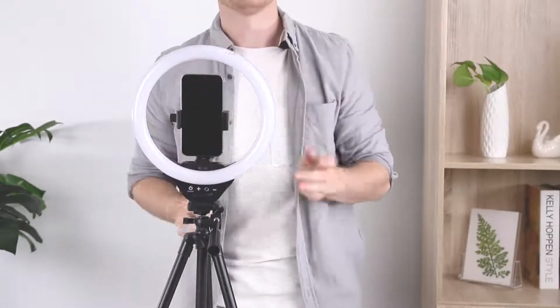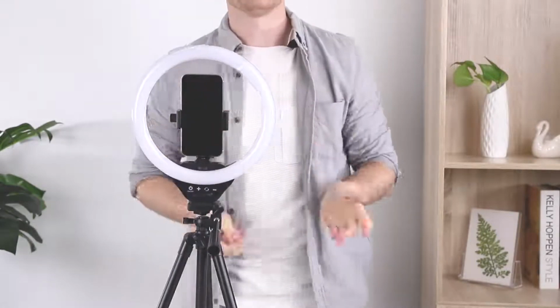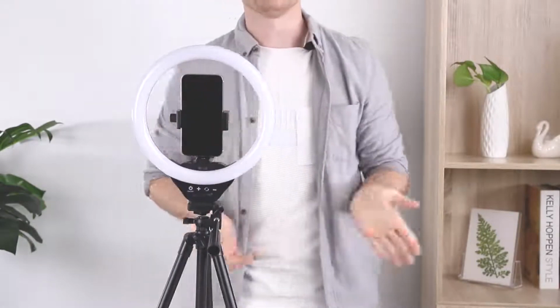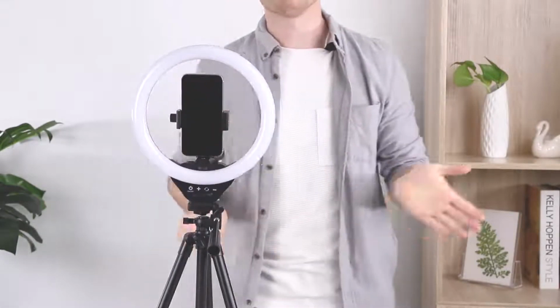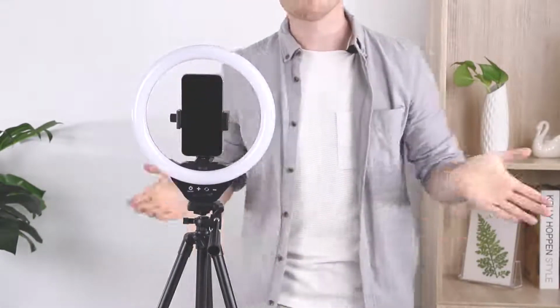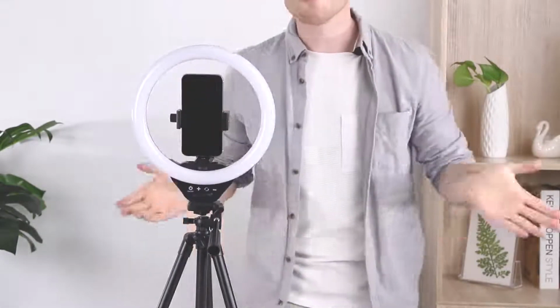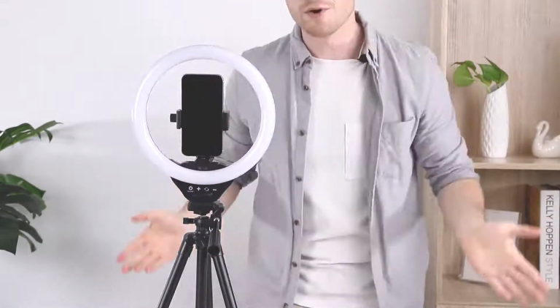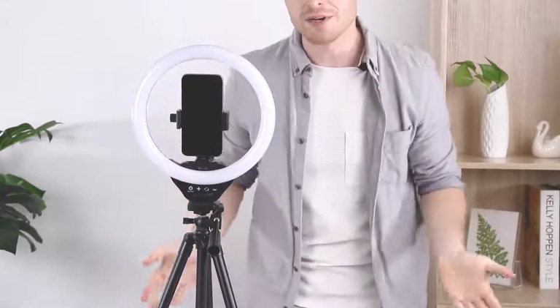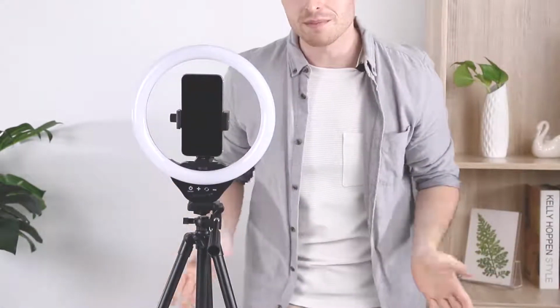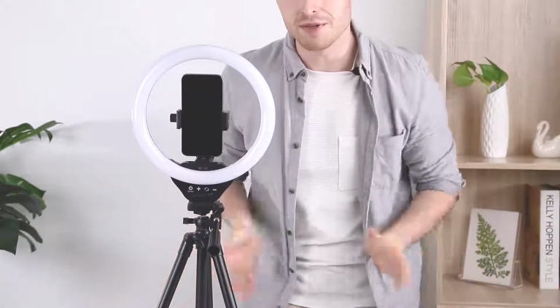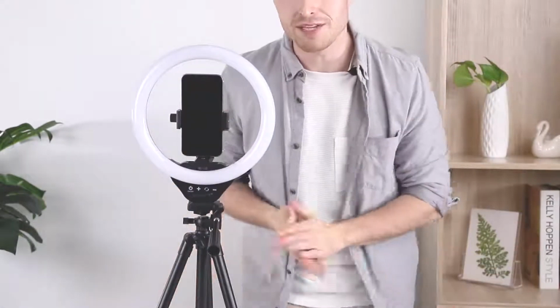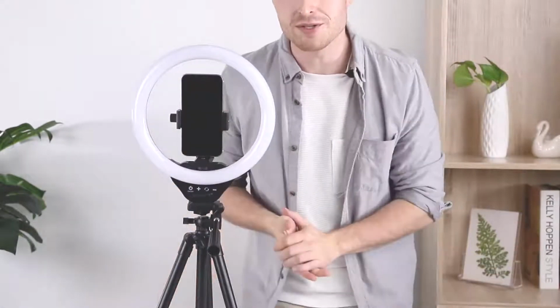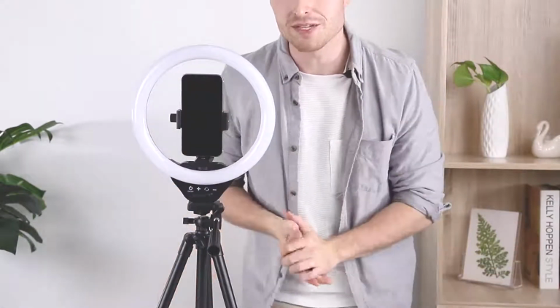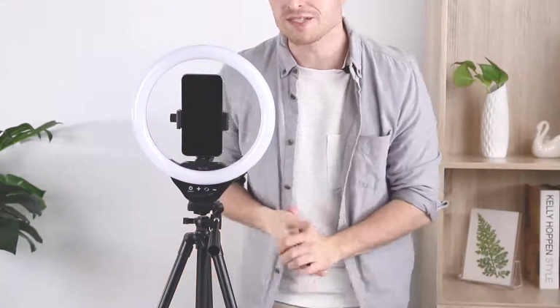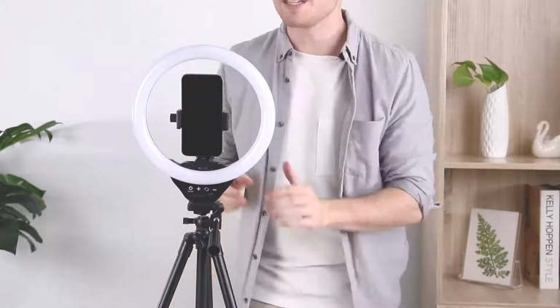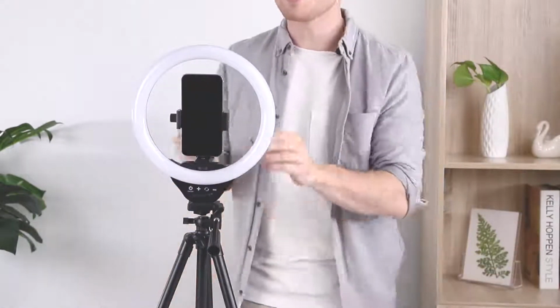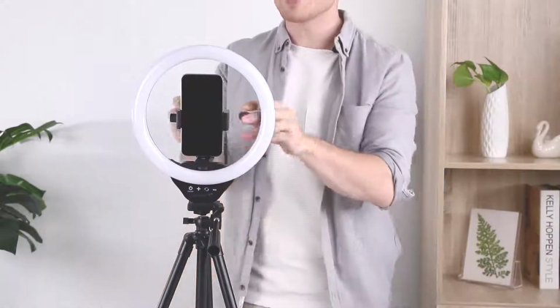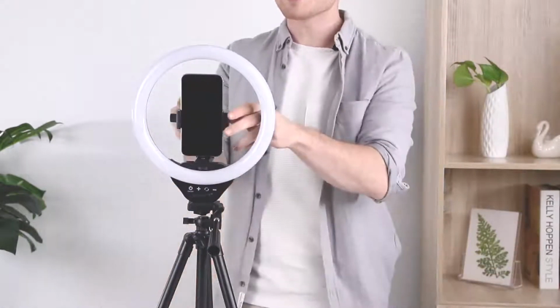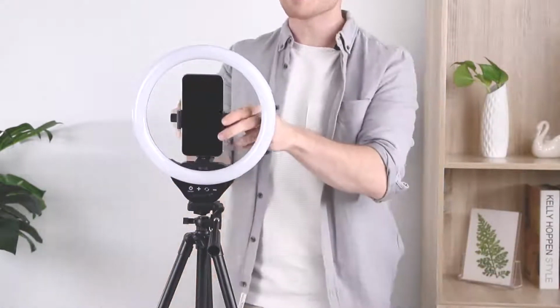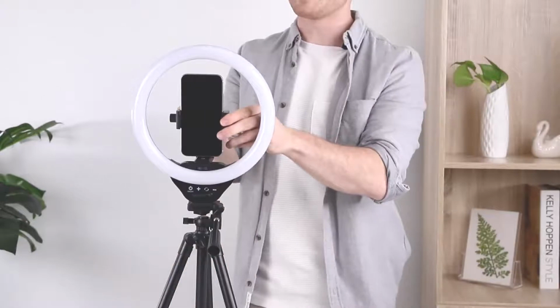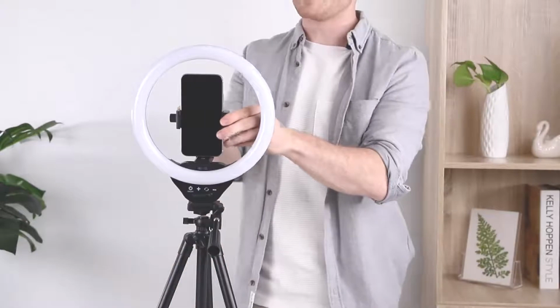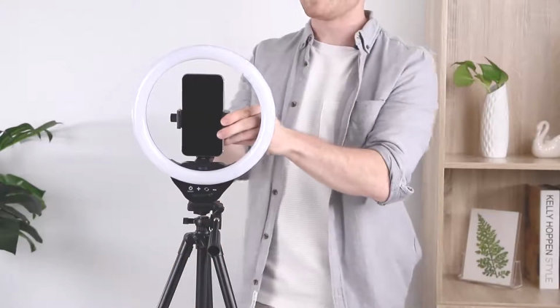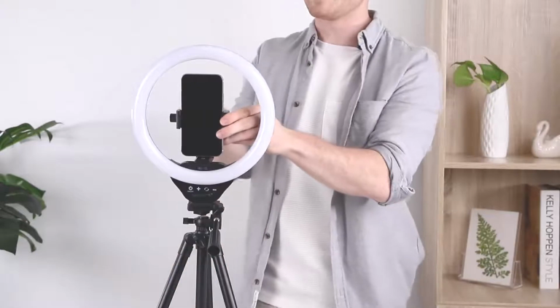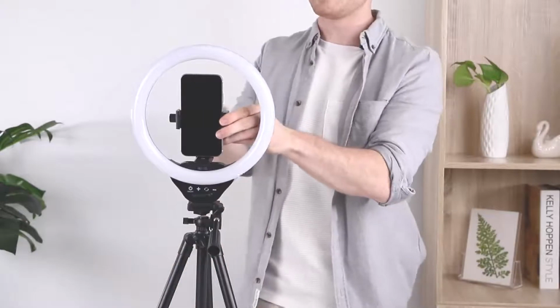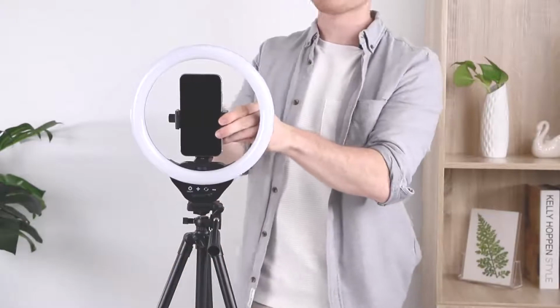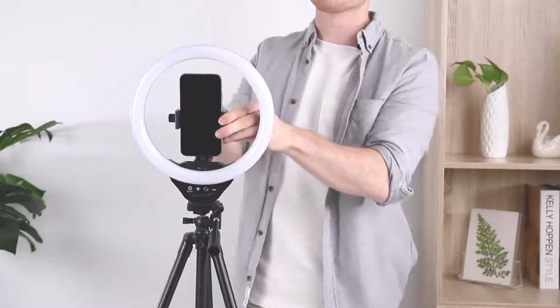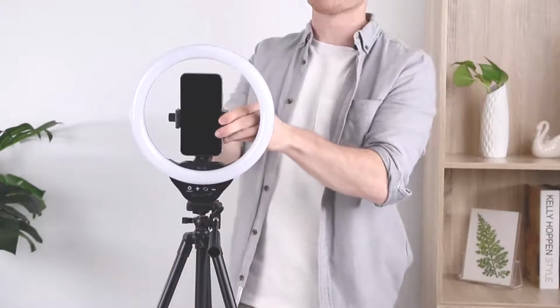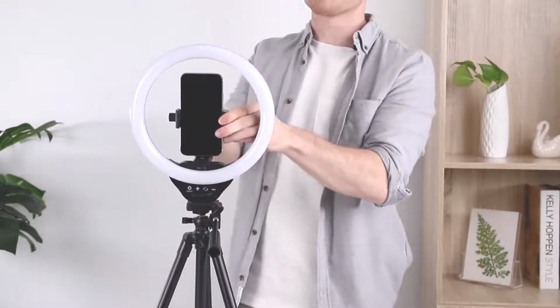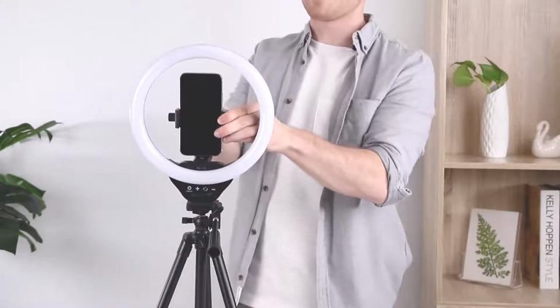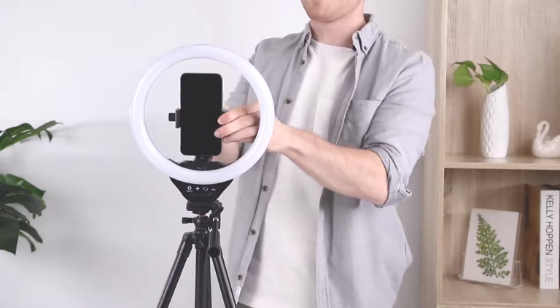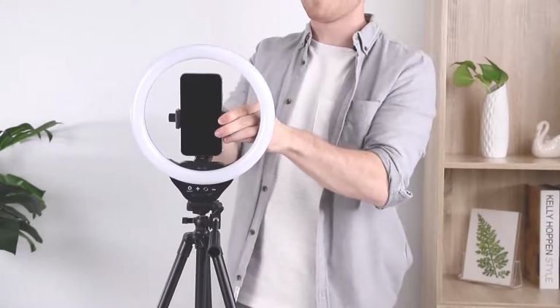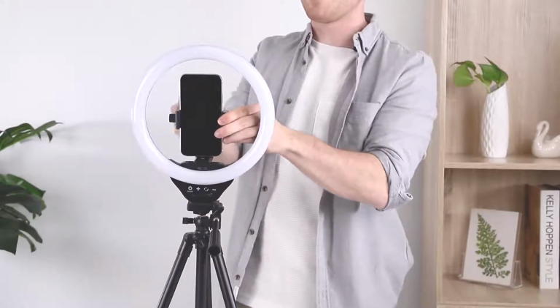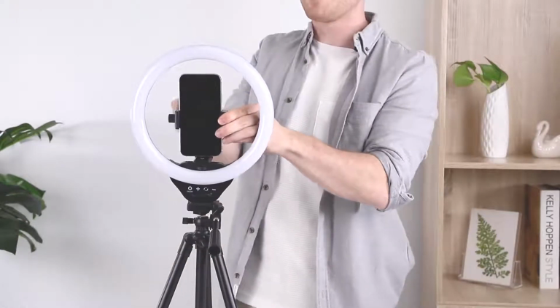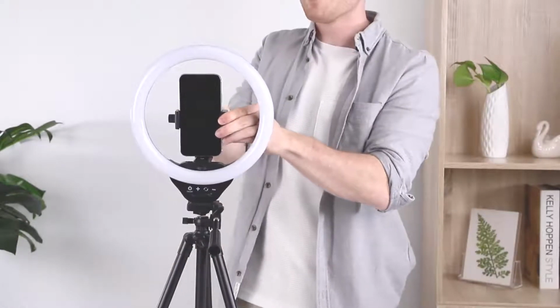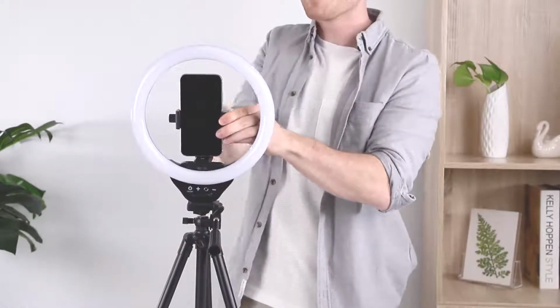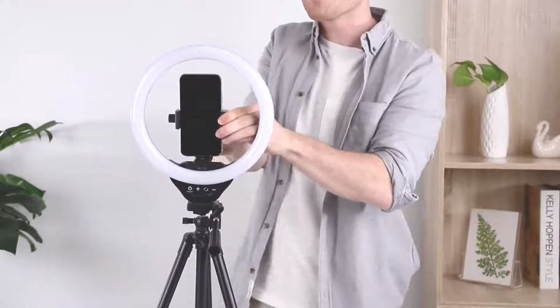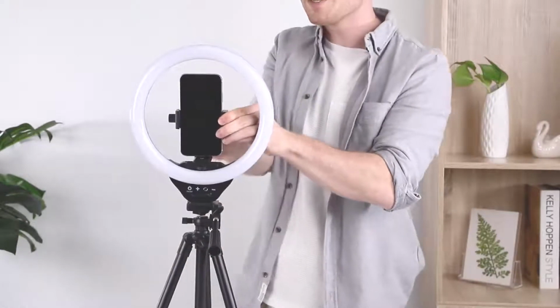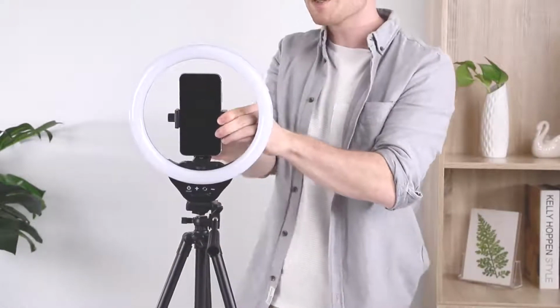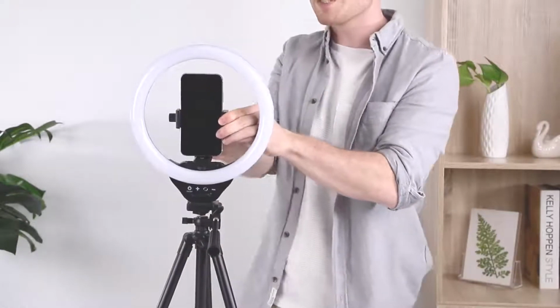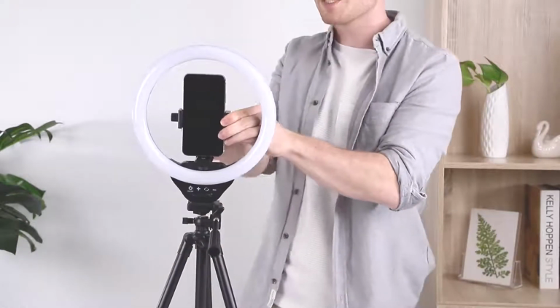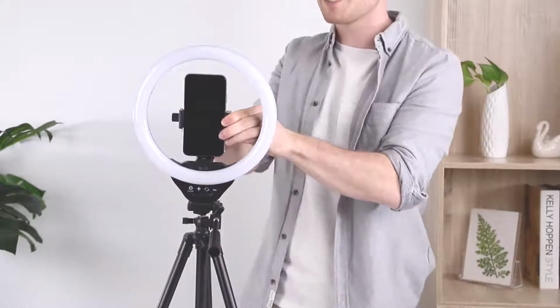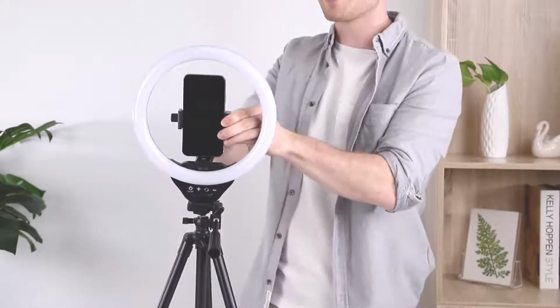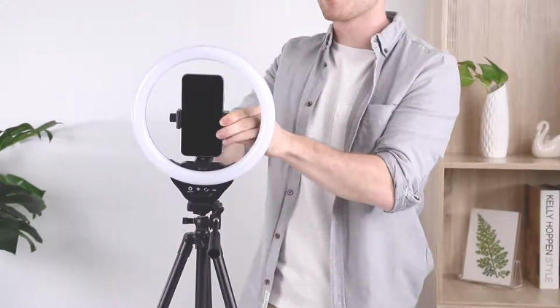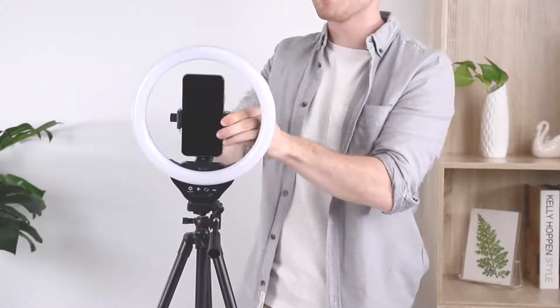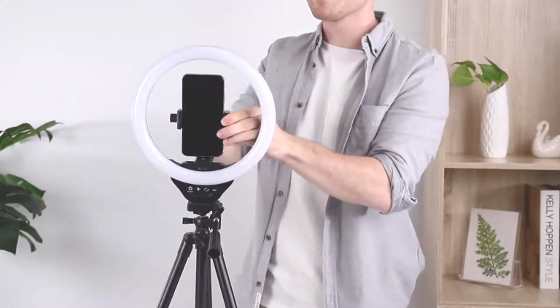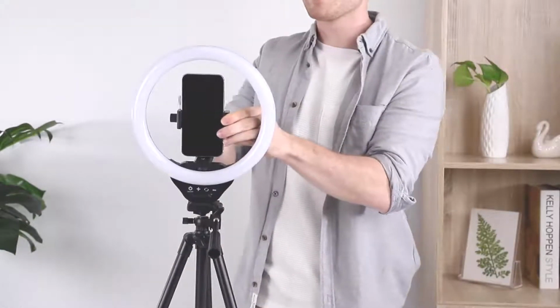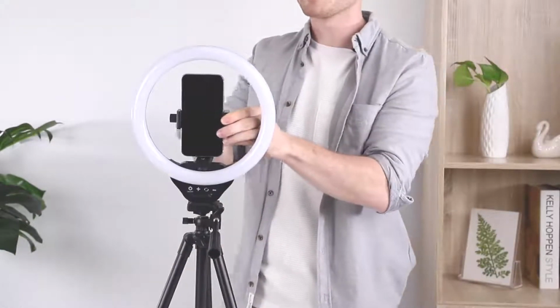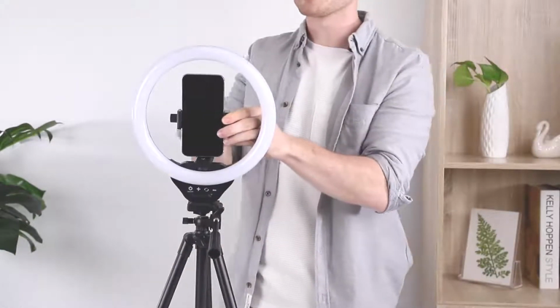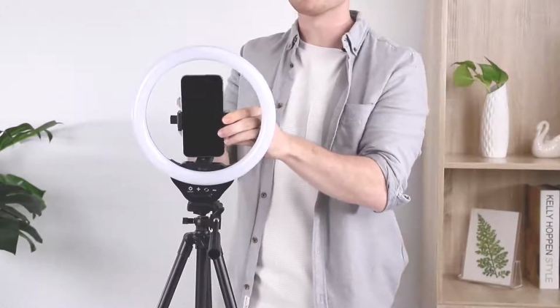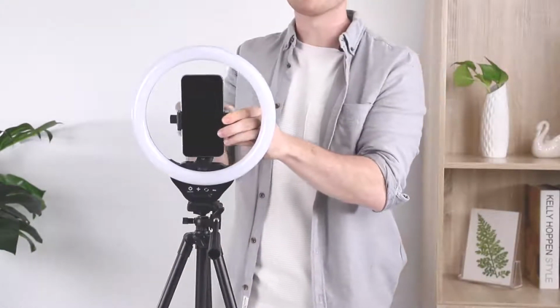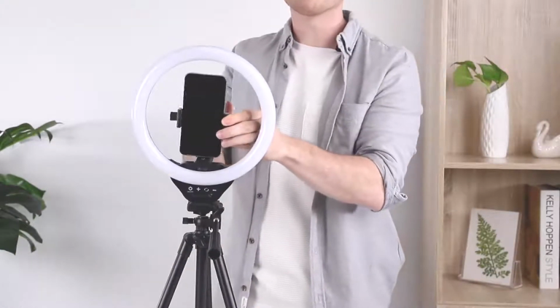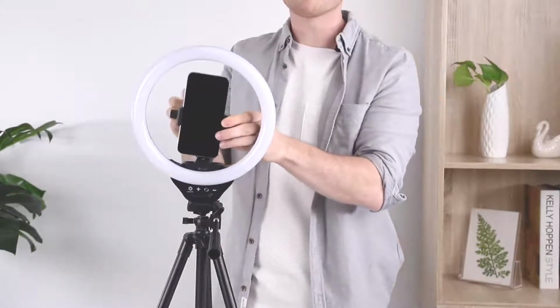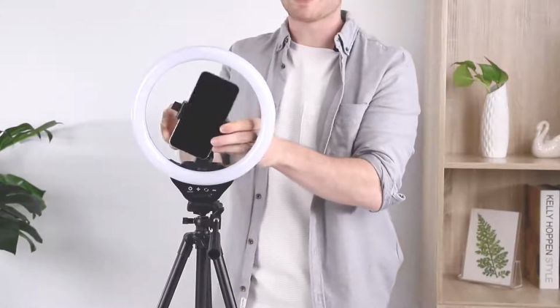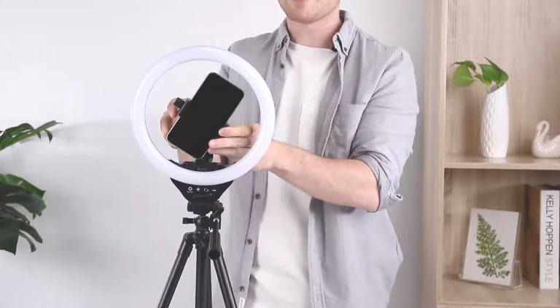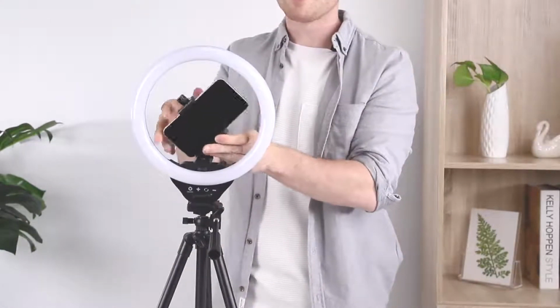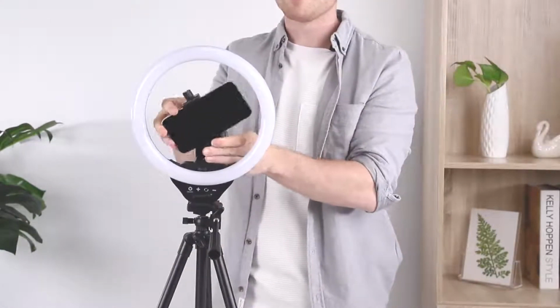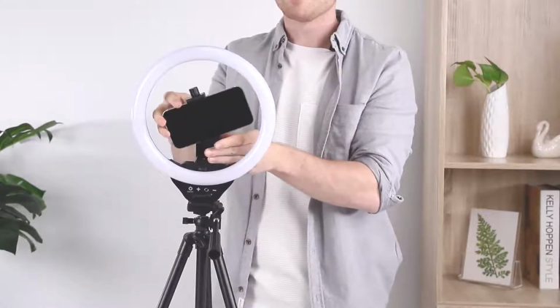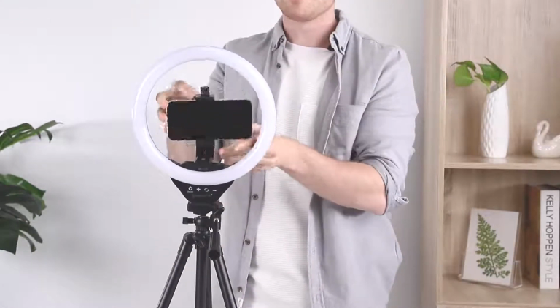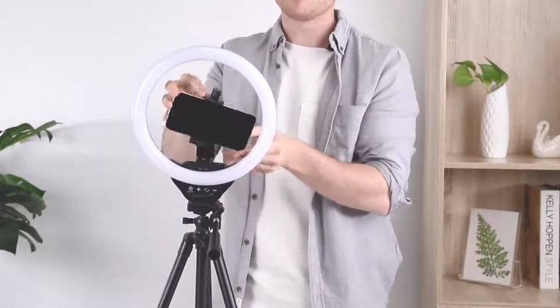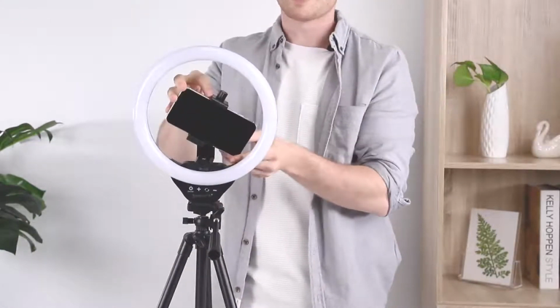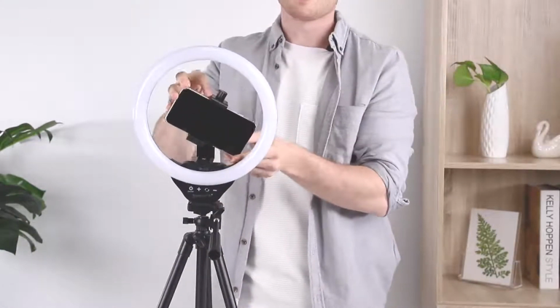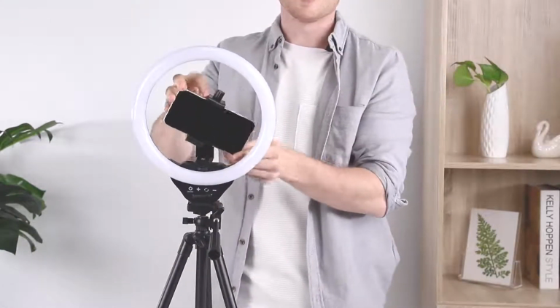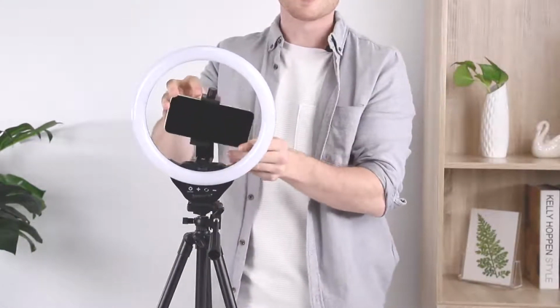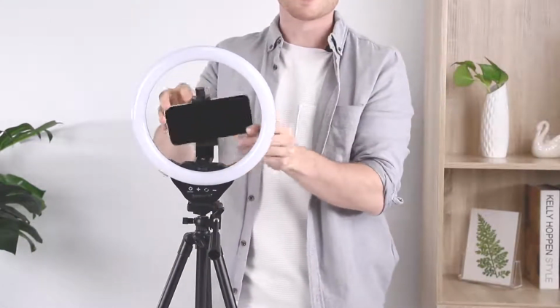With your phone in place, you can see just how easy it is to rotate the phone 360 degrees to whatever angle you like best.